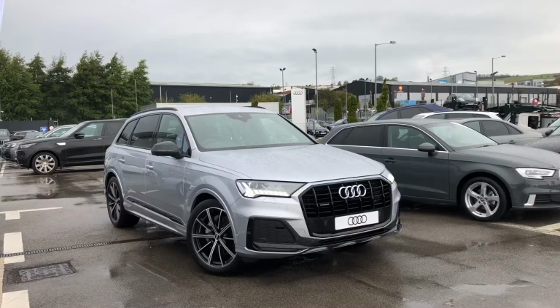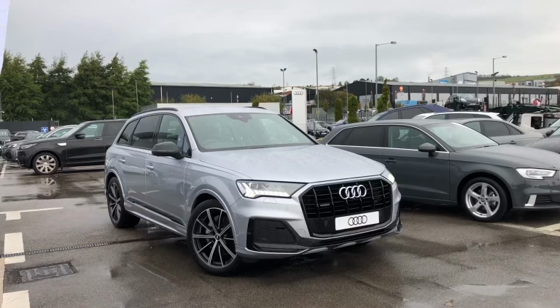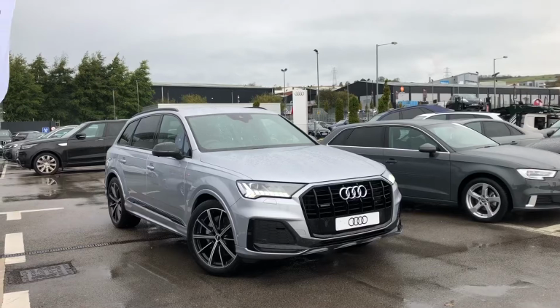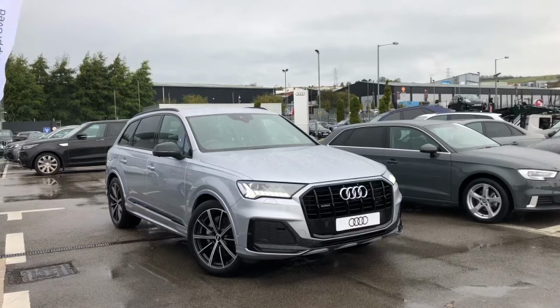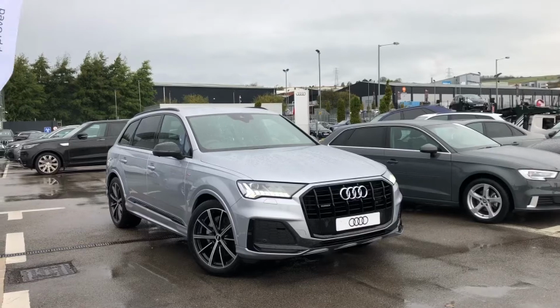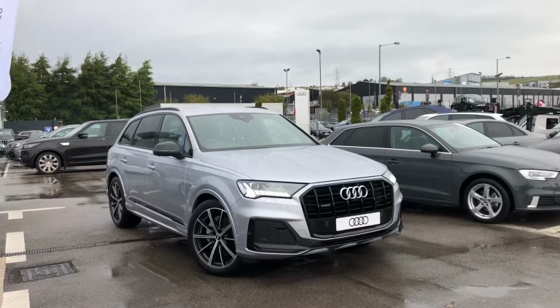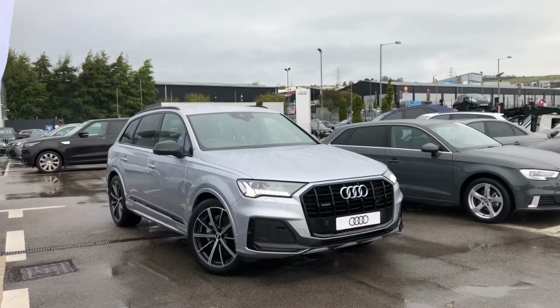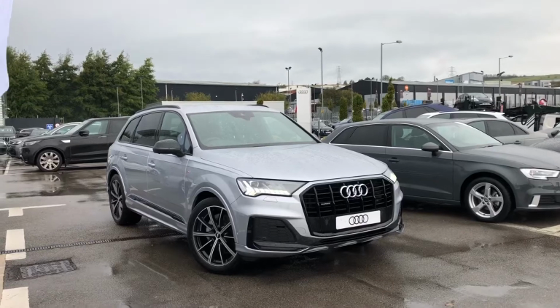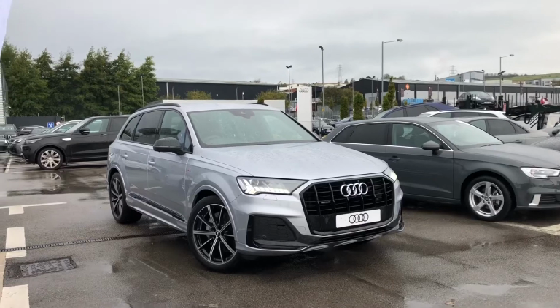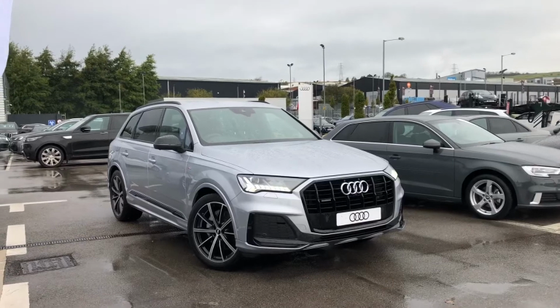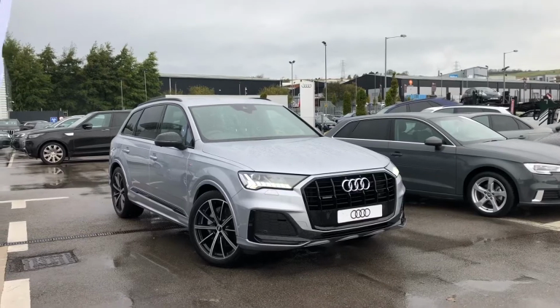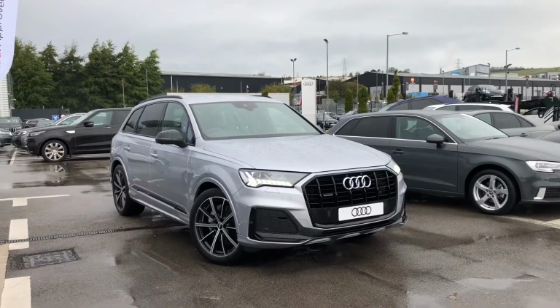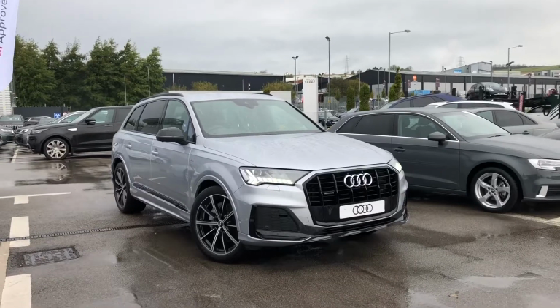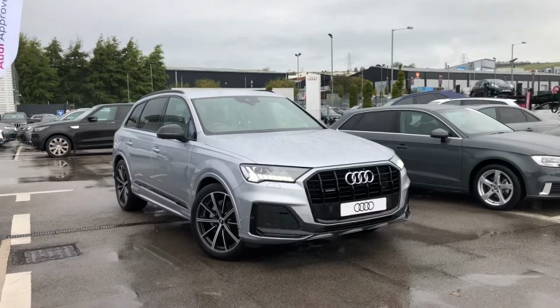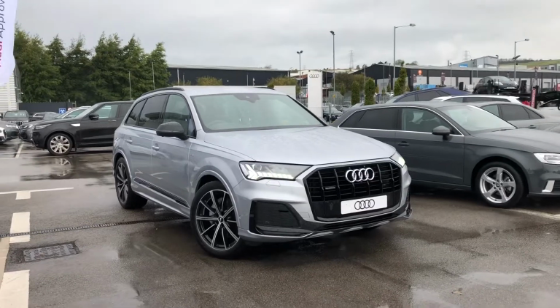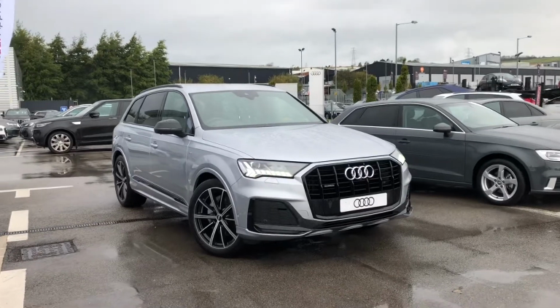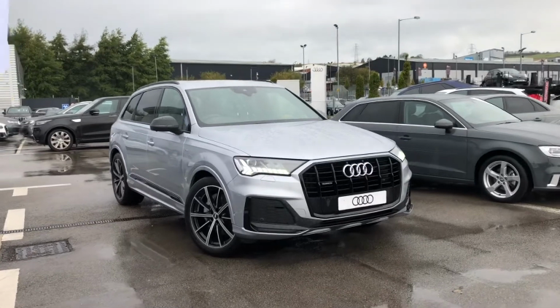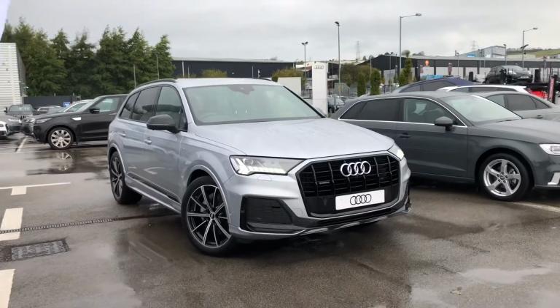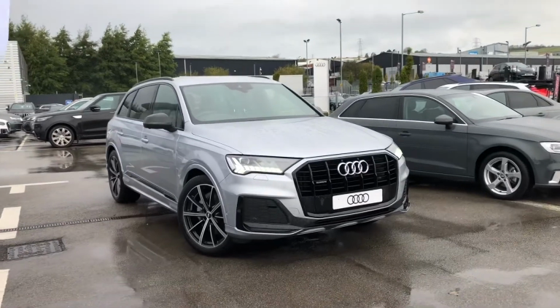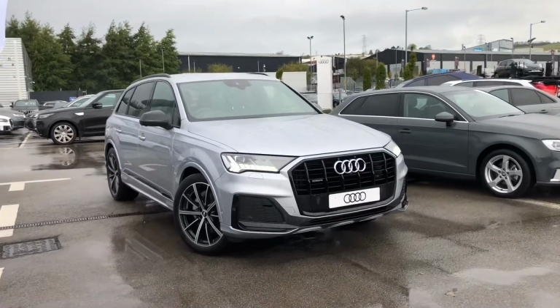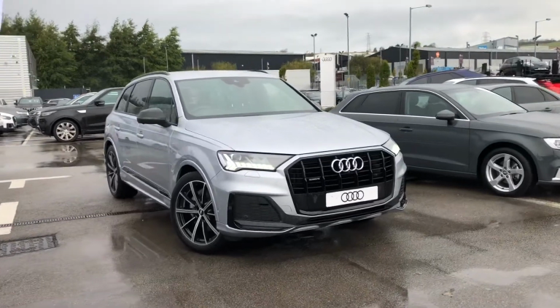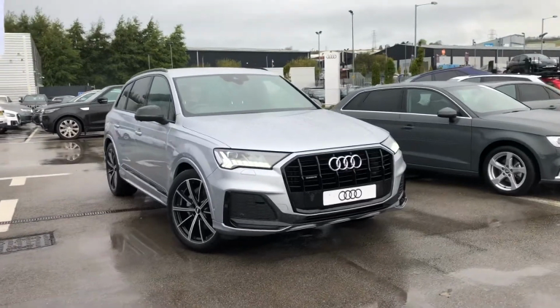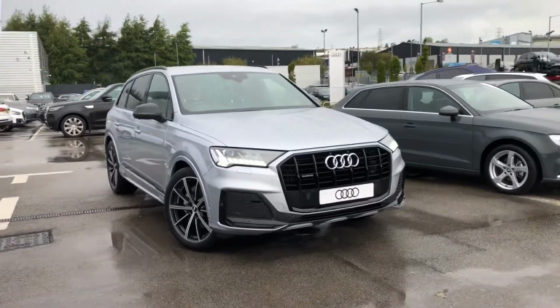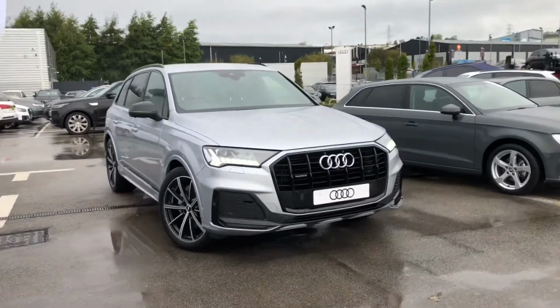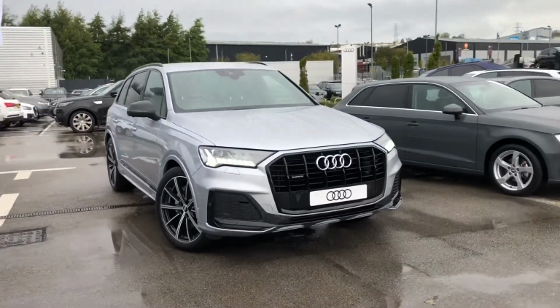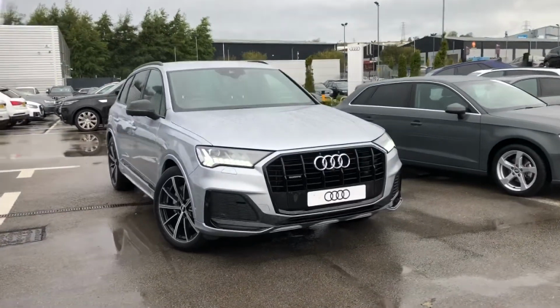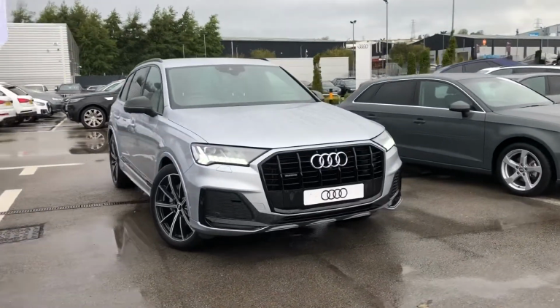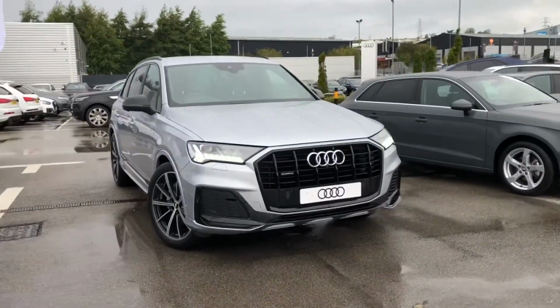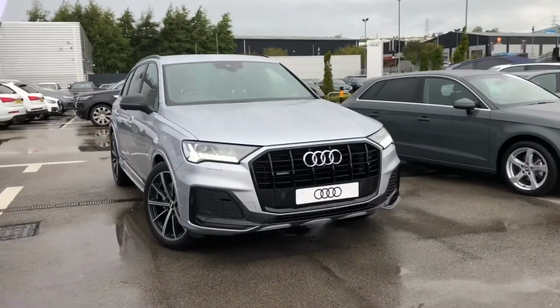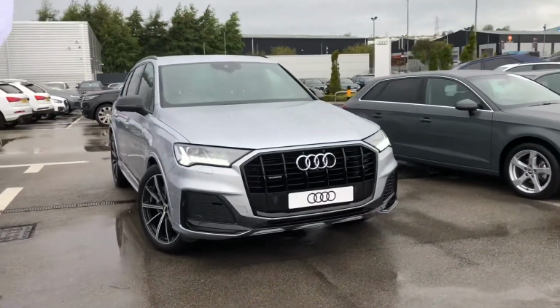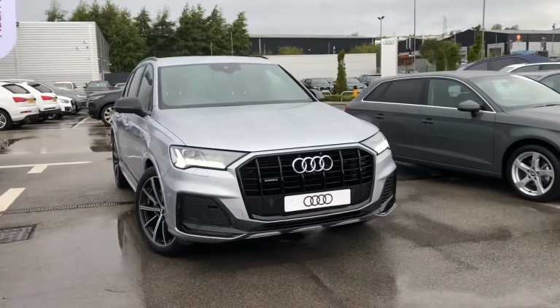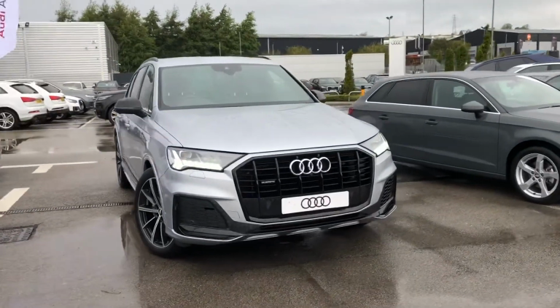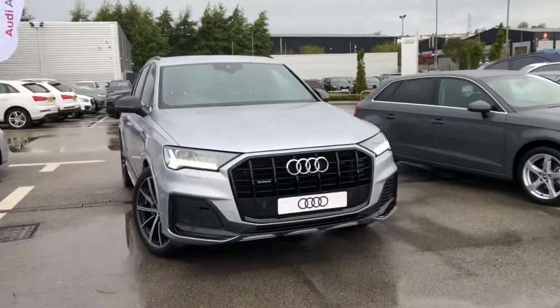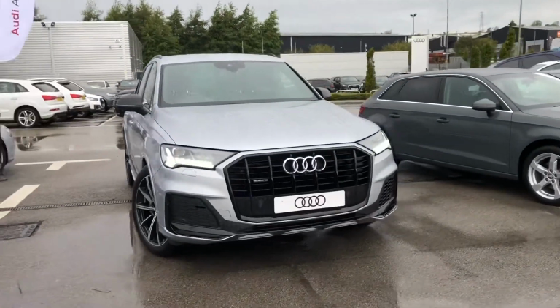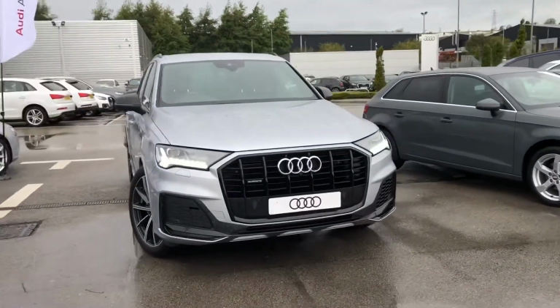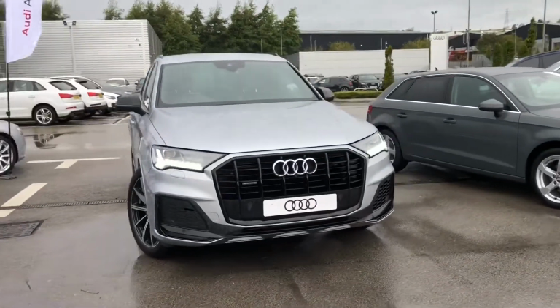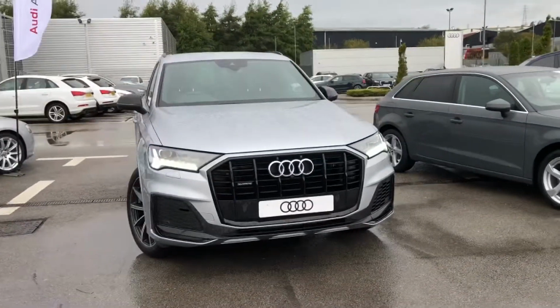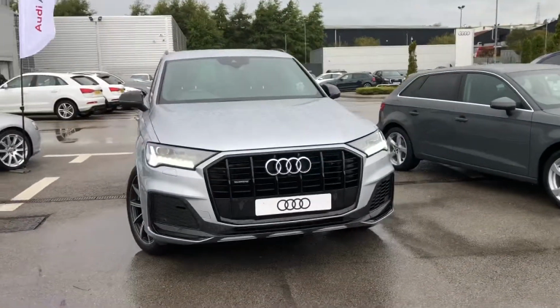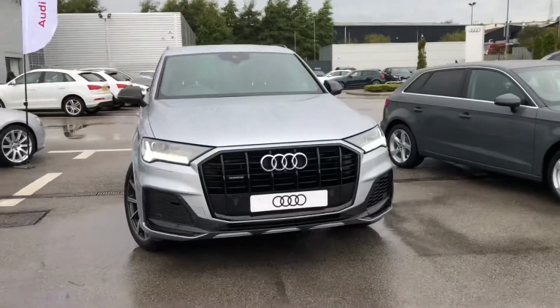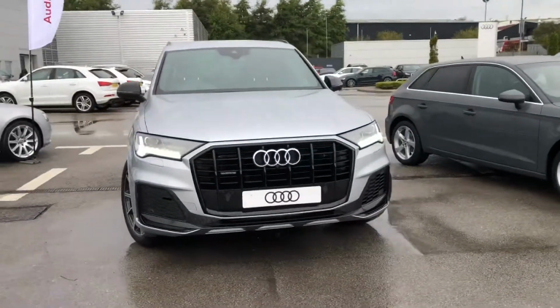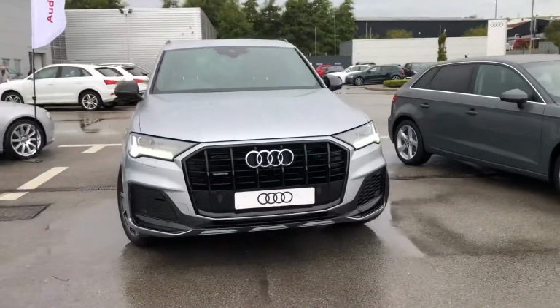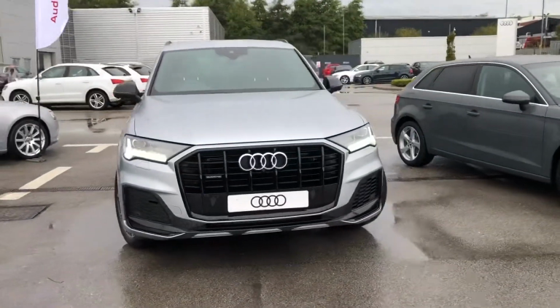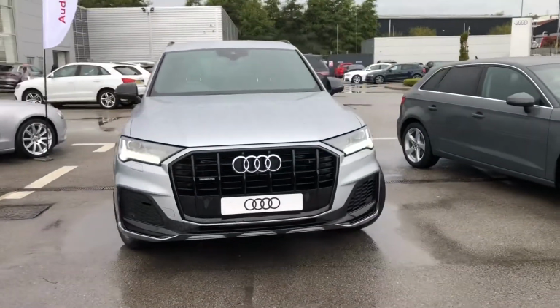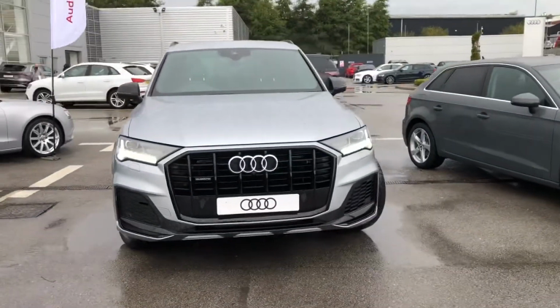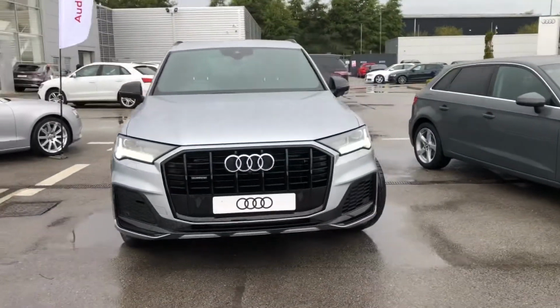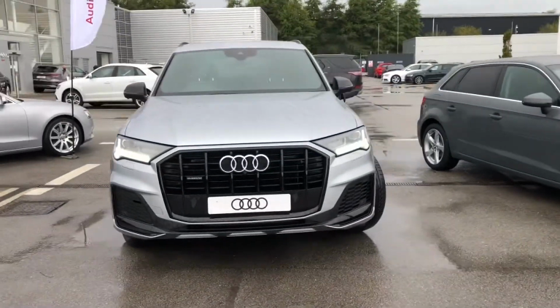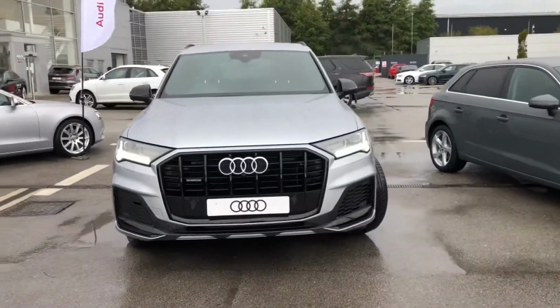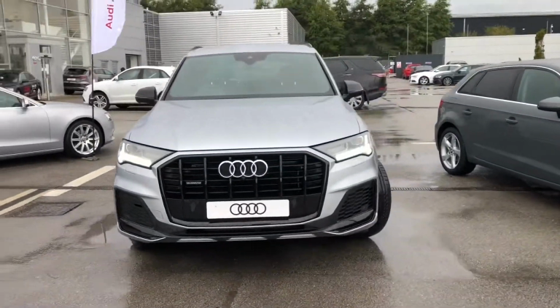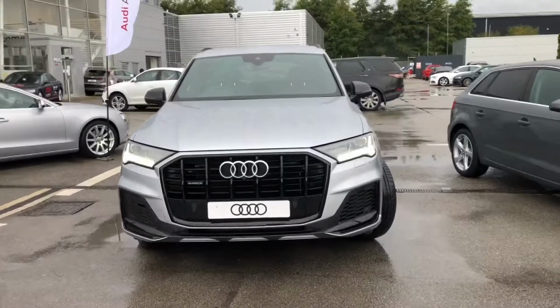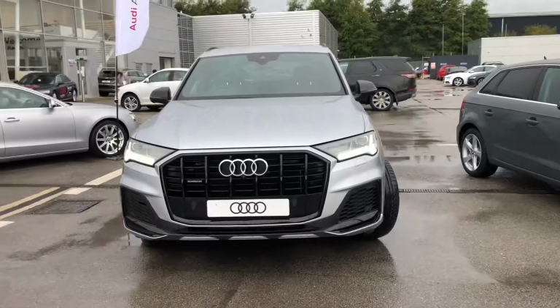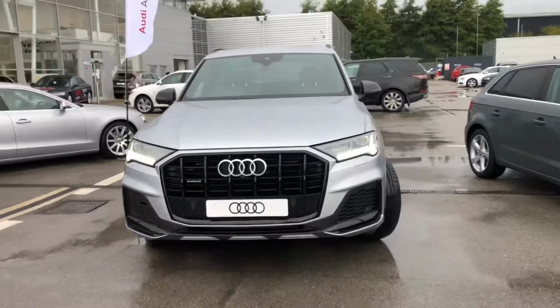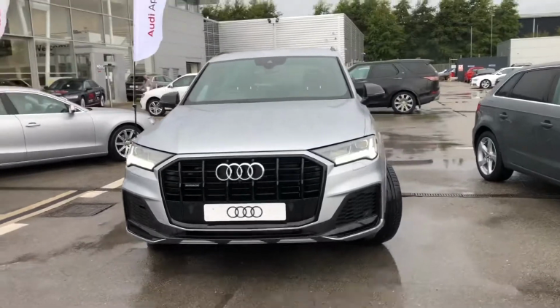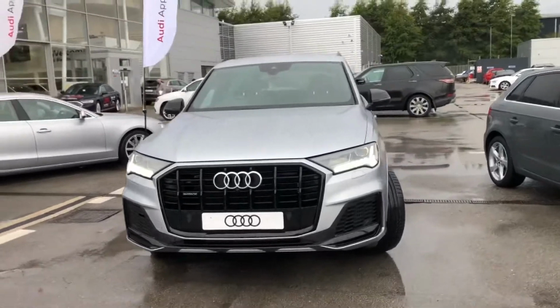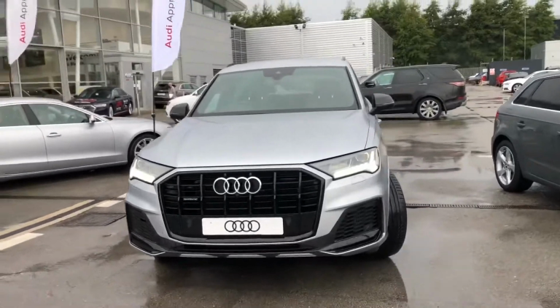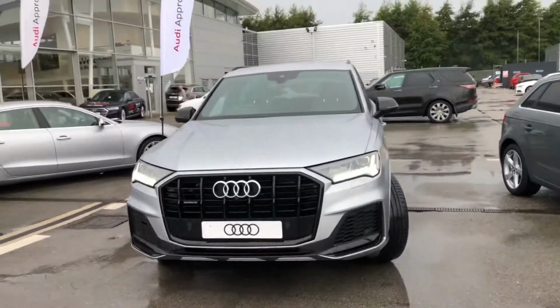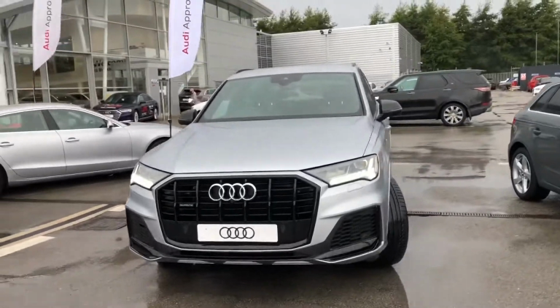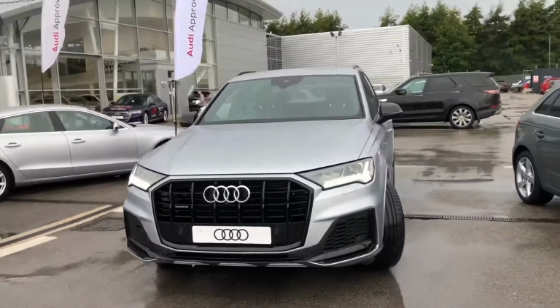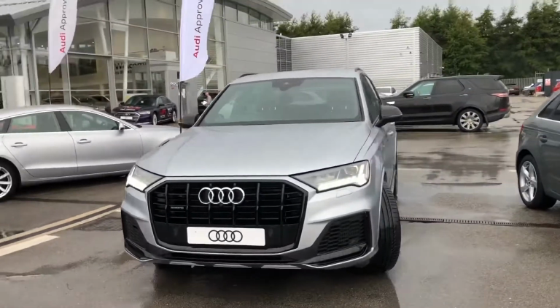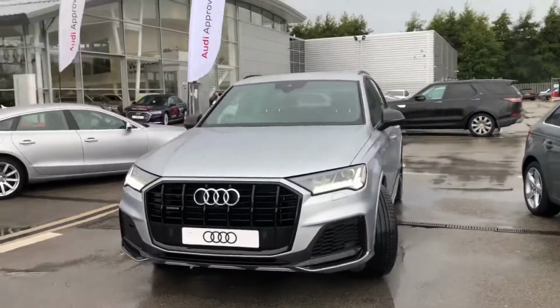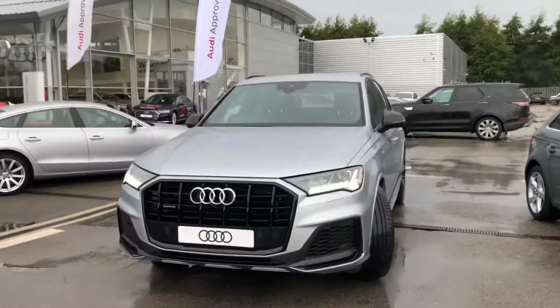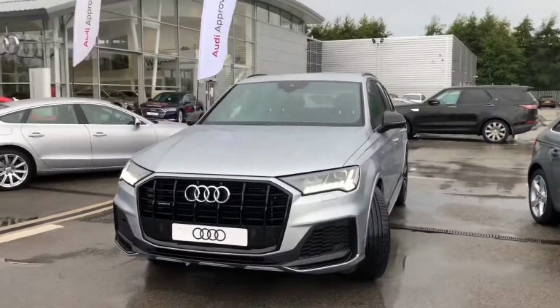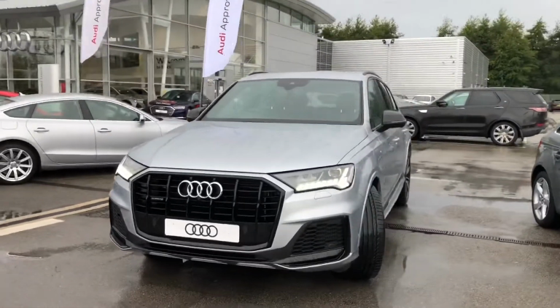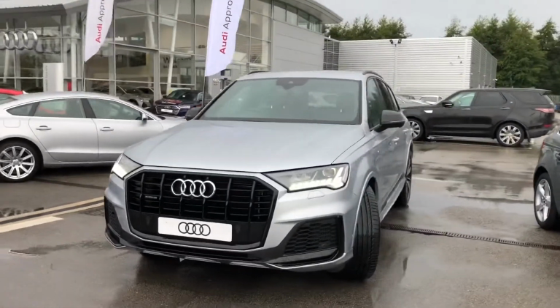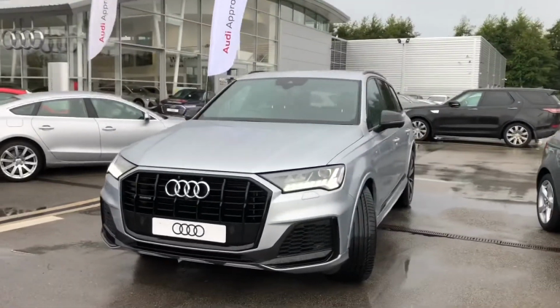Welcome to Blackburn Audi. My name is Fiona and today I'm going to be giving you a quick tour of this brand new Audi Q7 Black Edition.